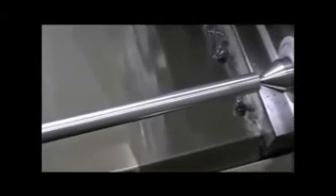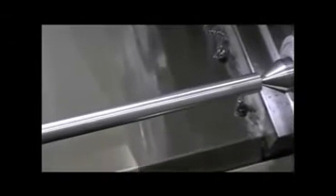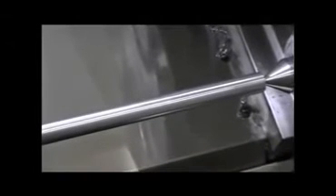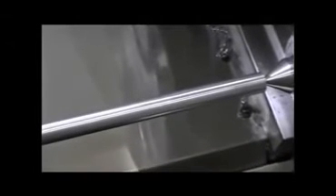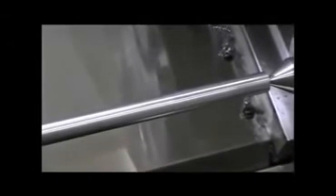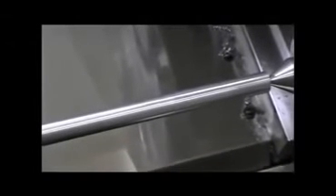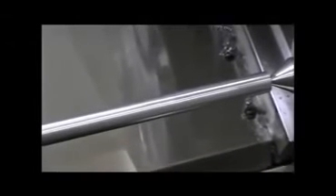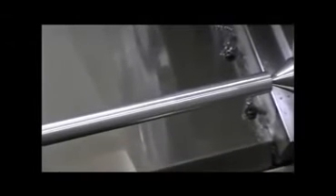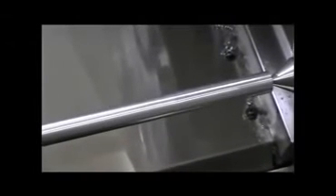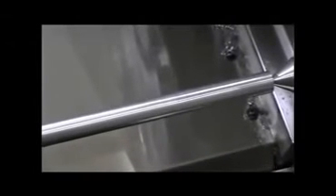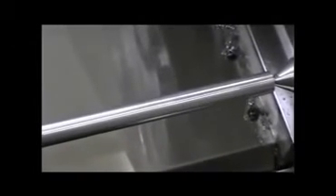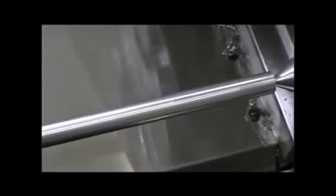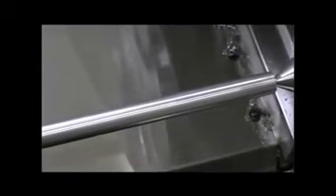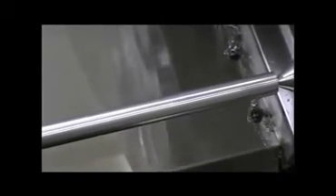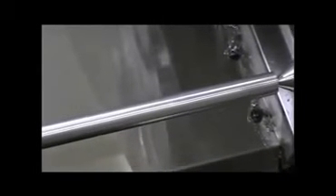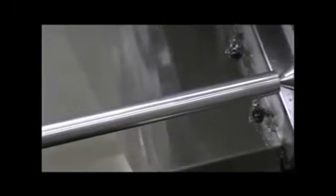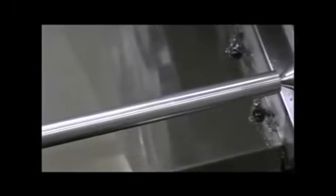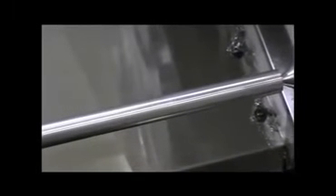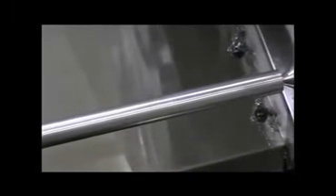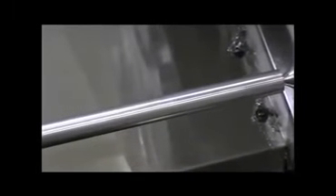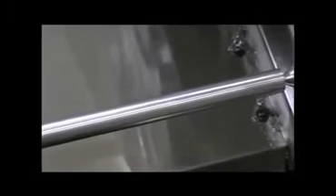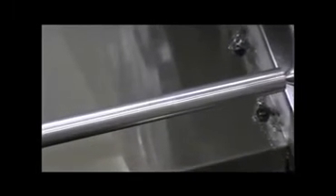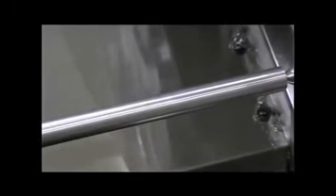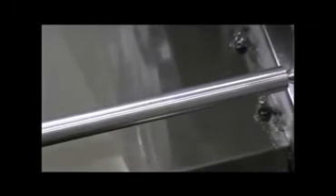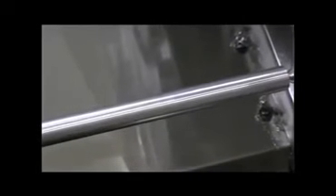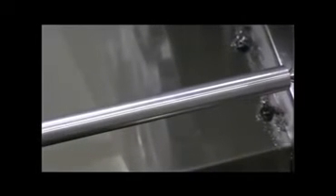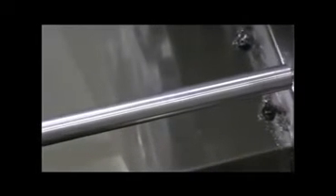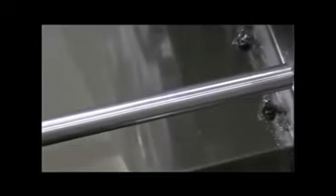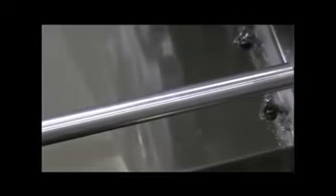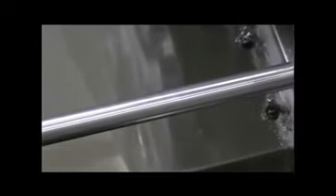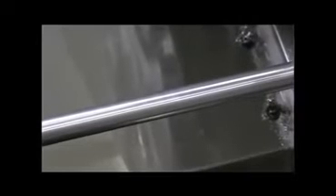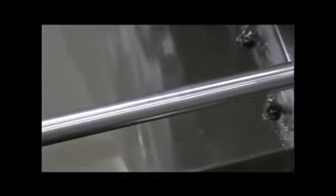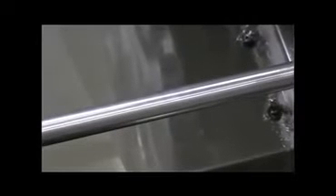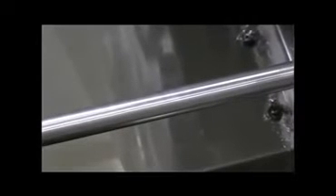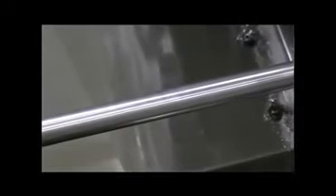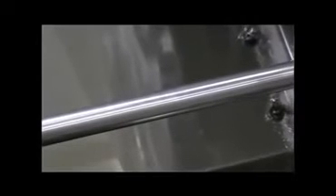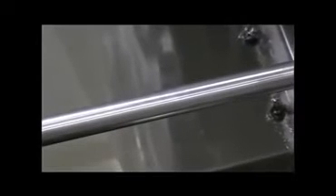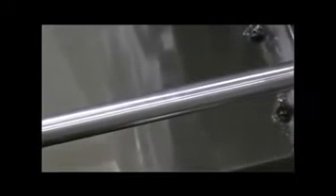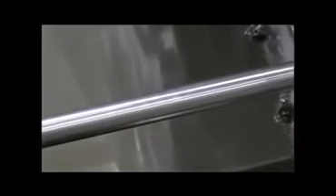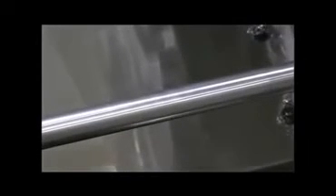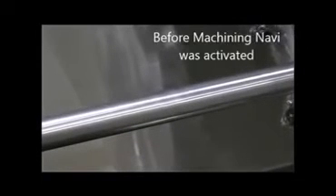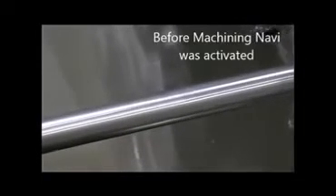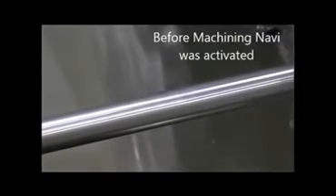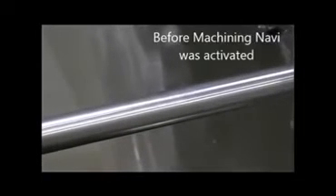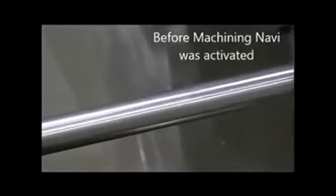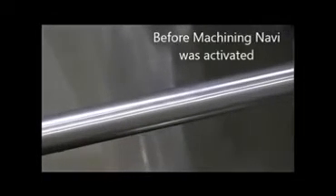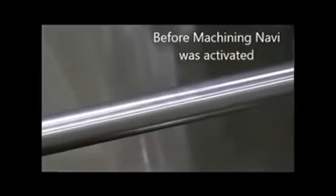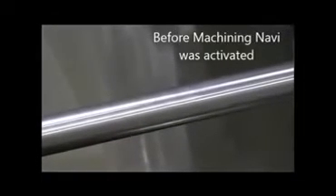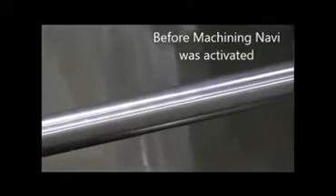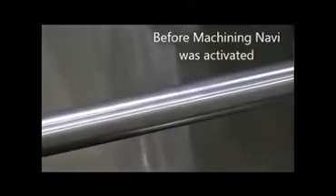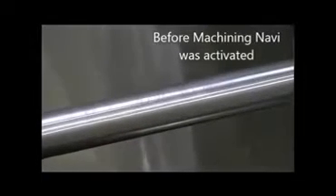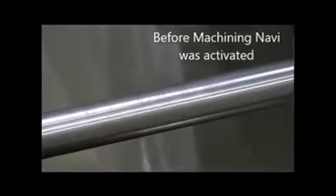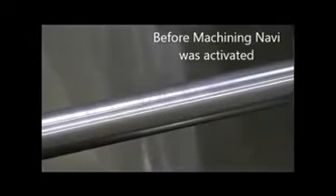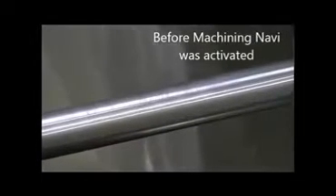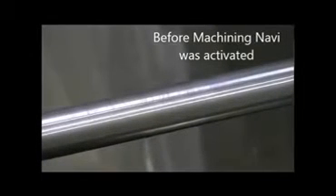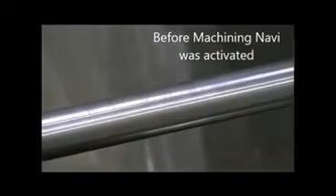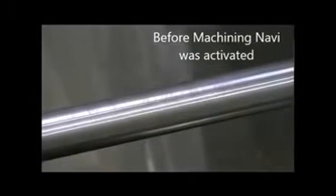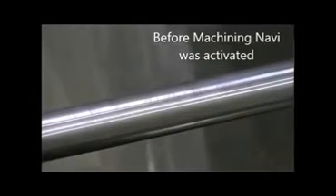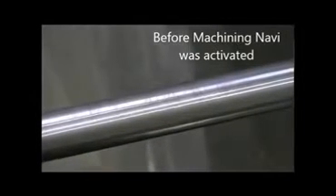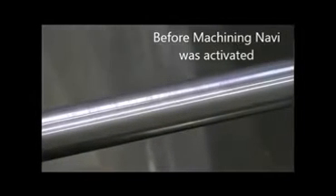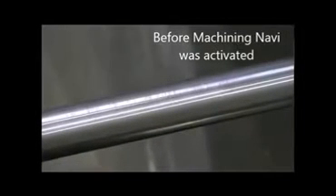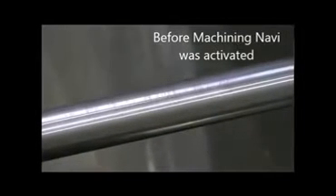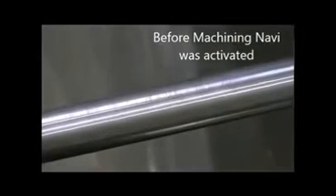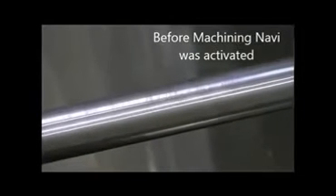Here, you can see the finish before and after the Machining Navi option was activated, clearly showing the enhancements.